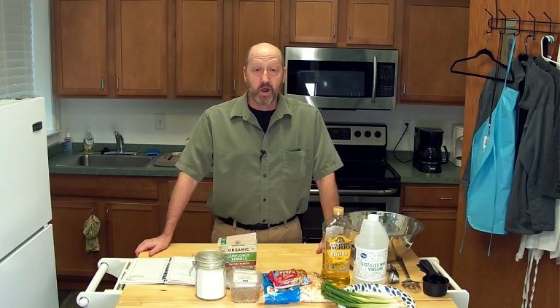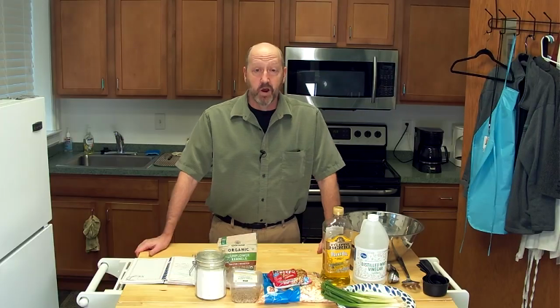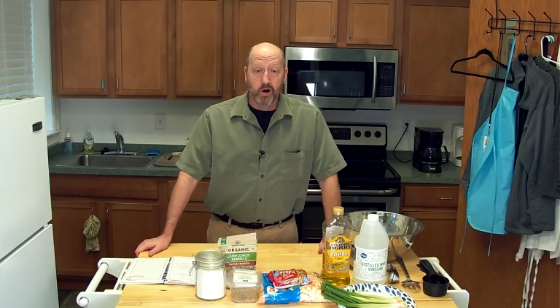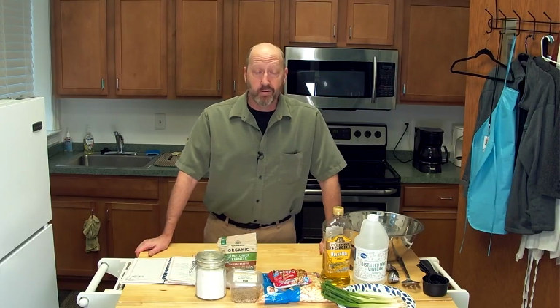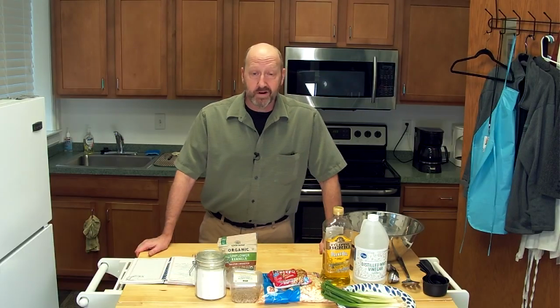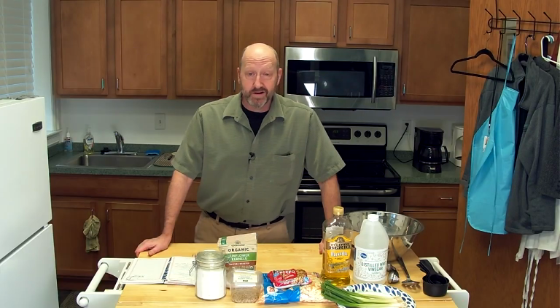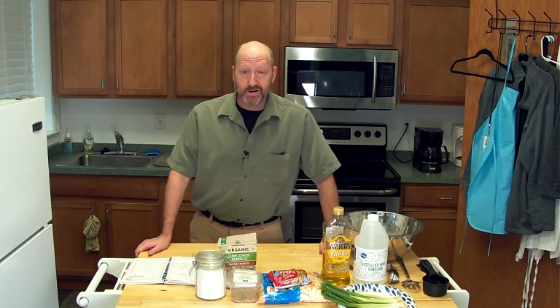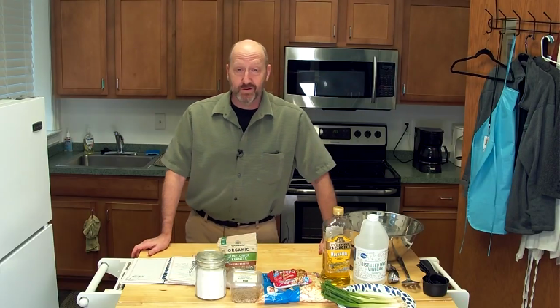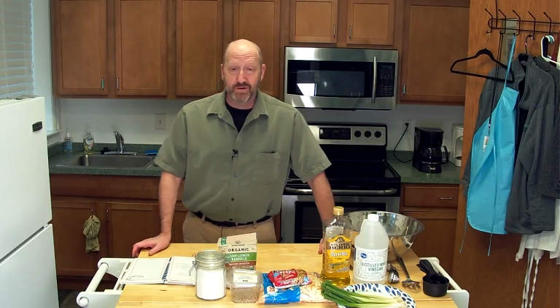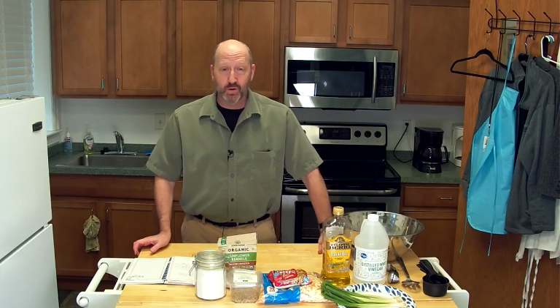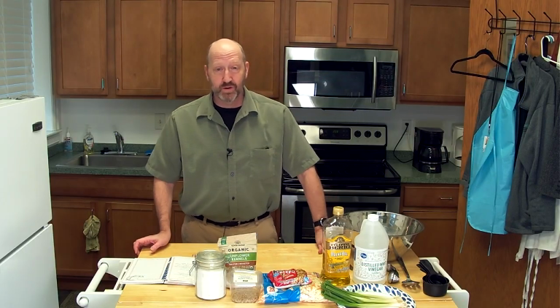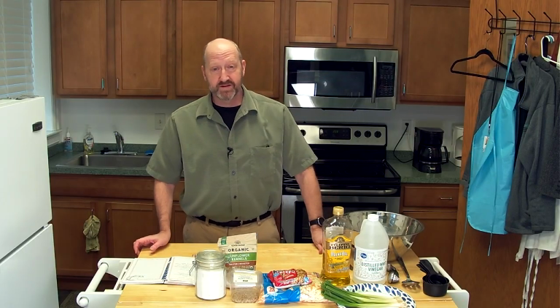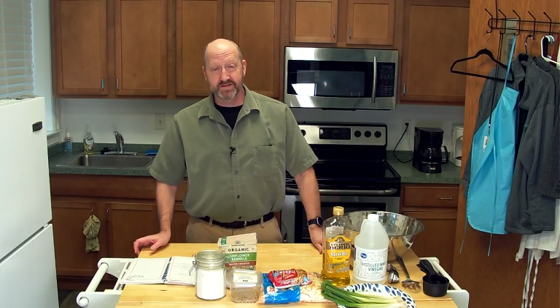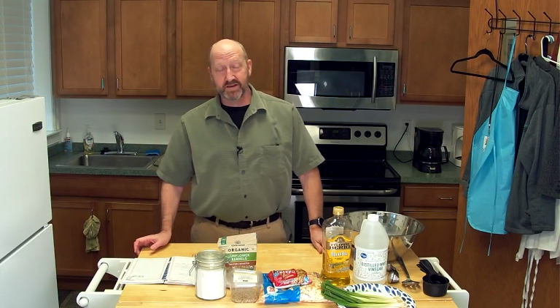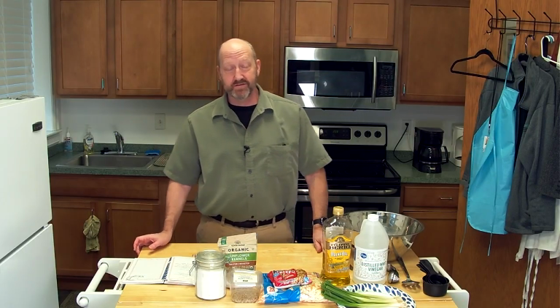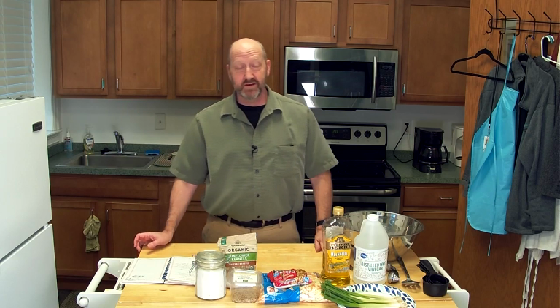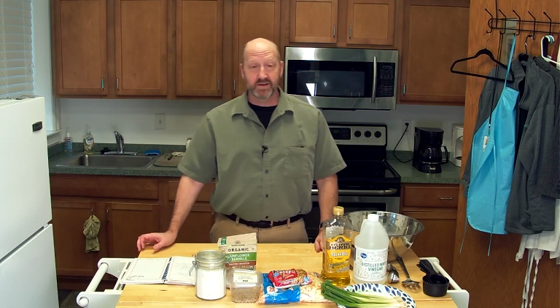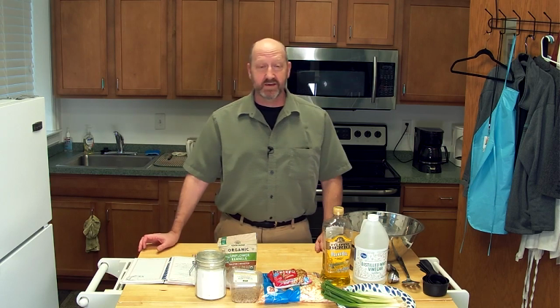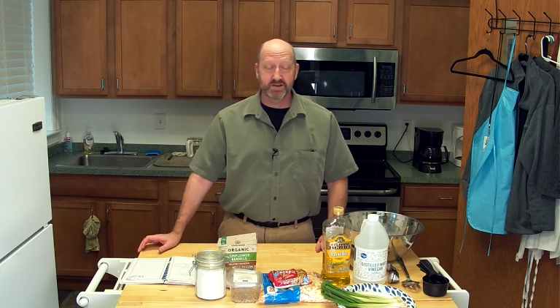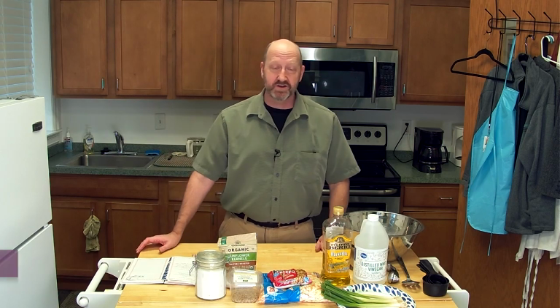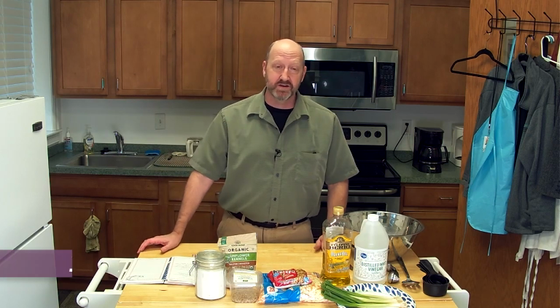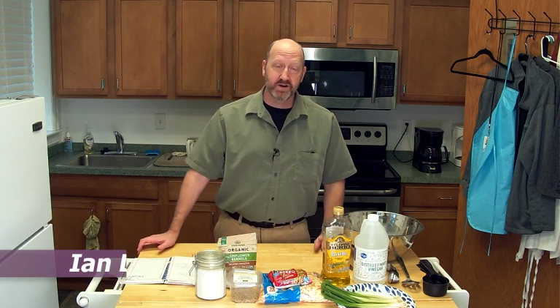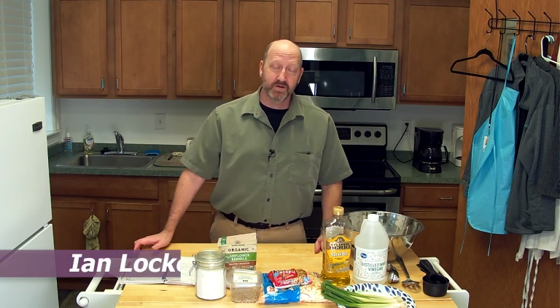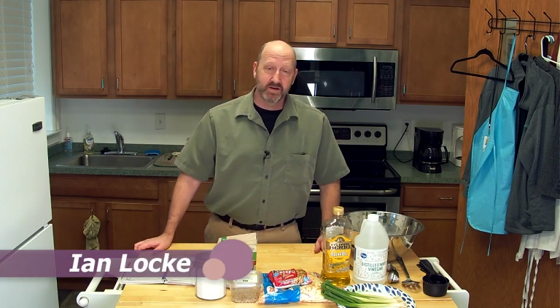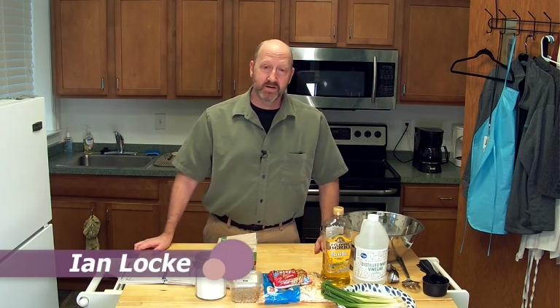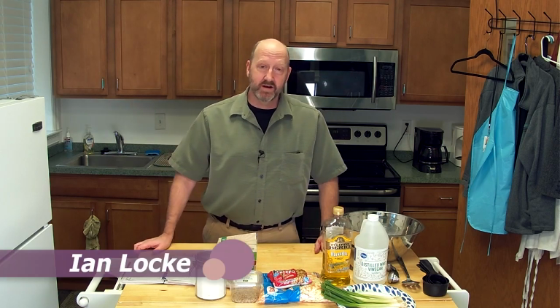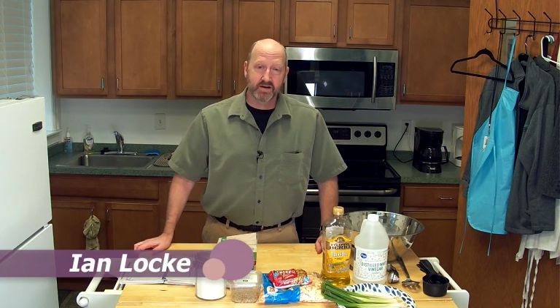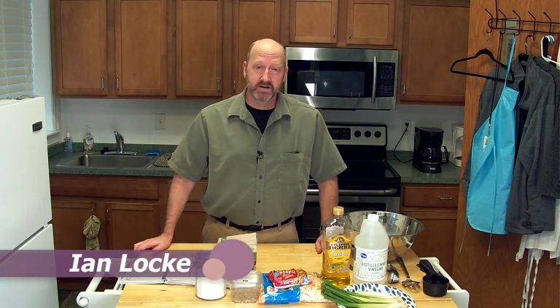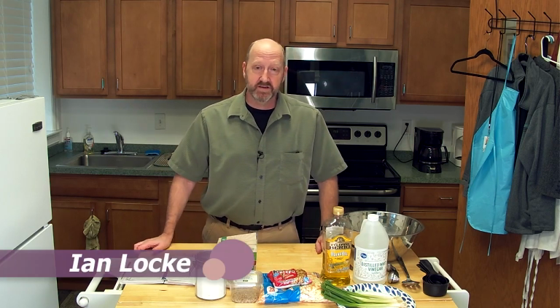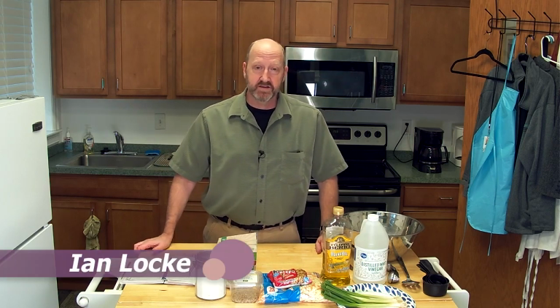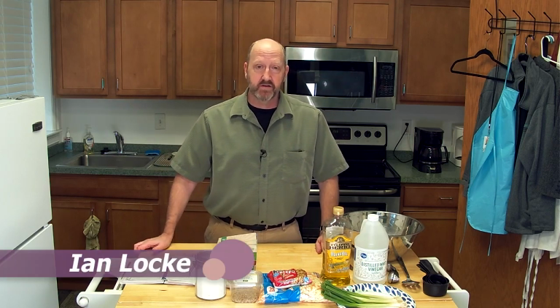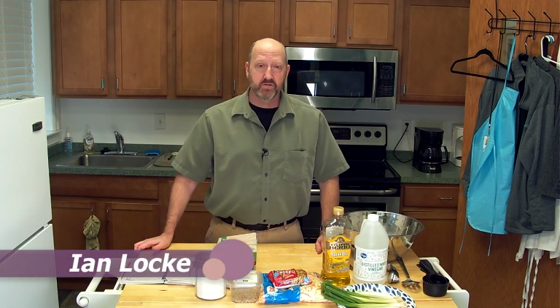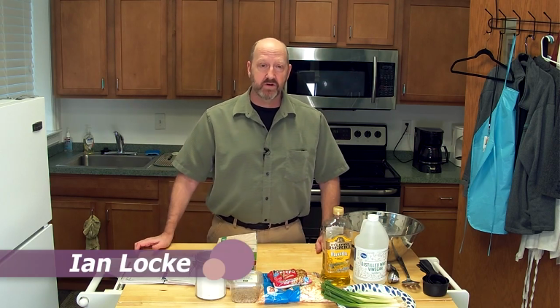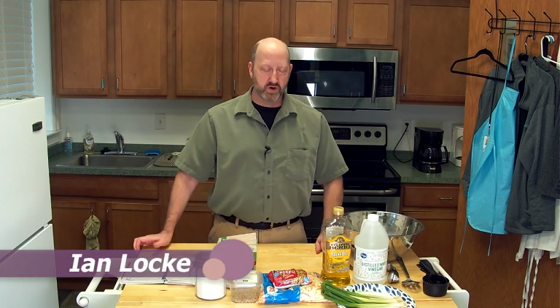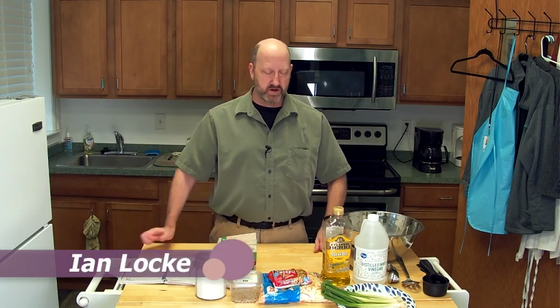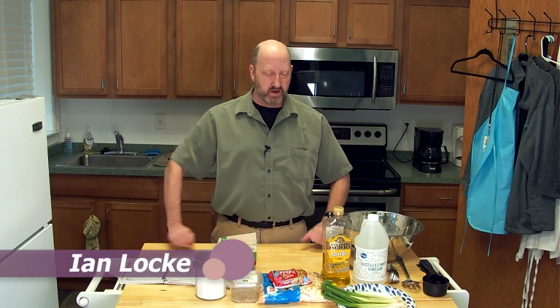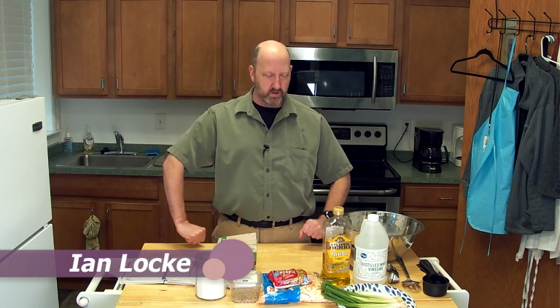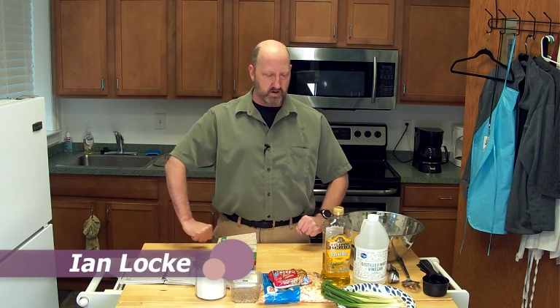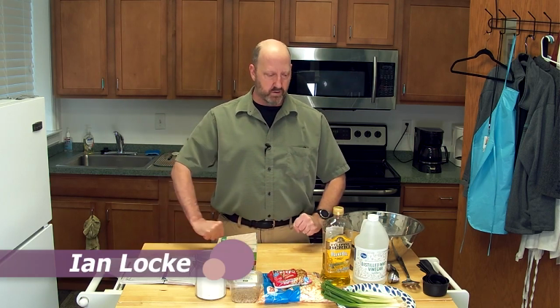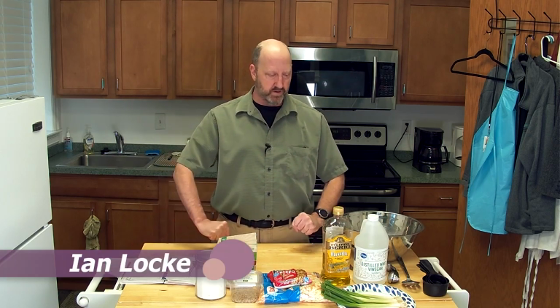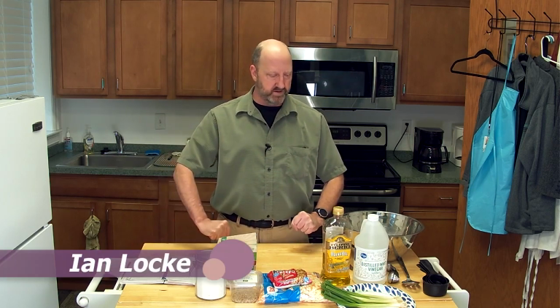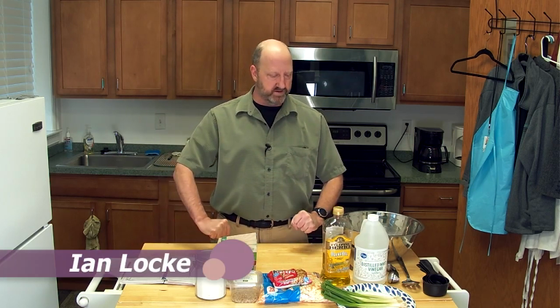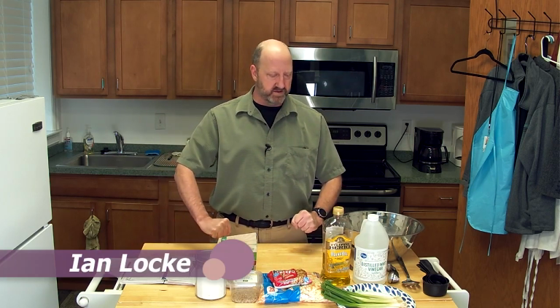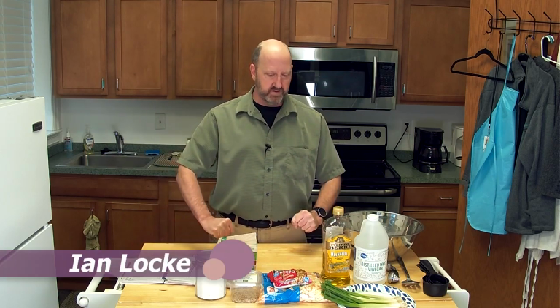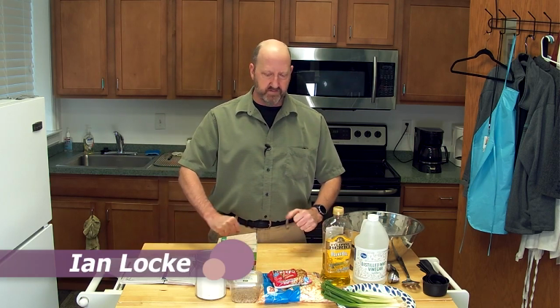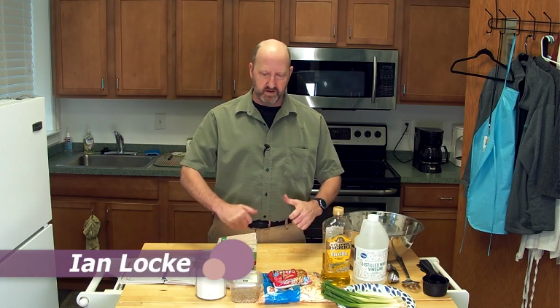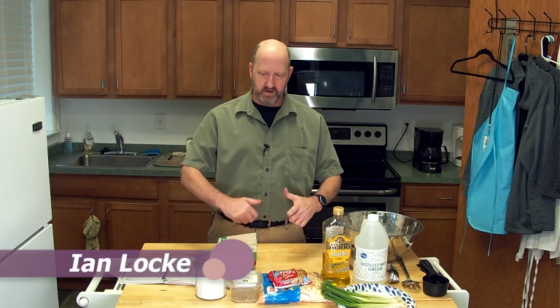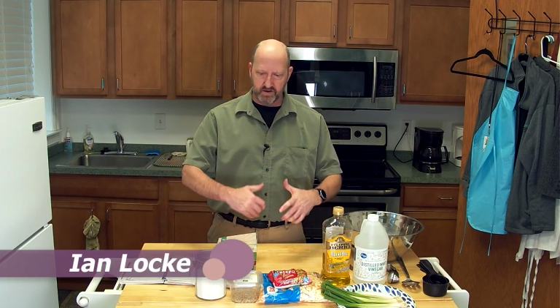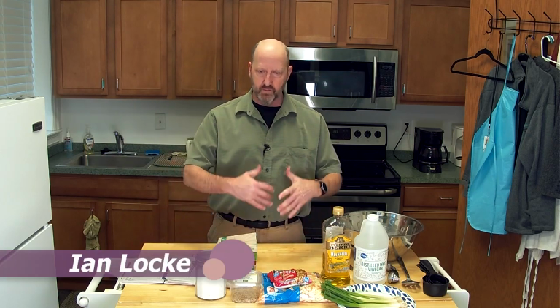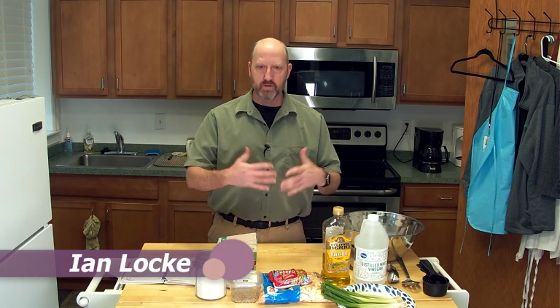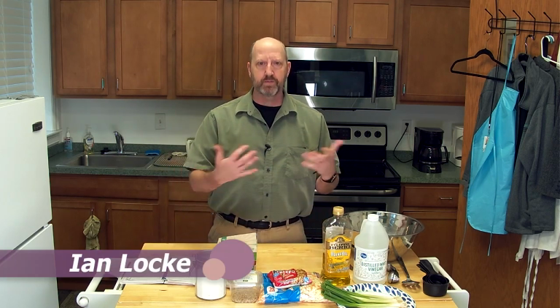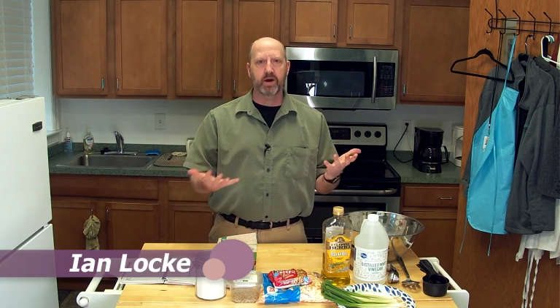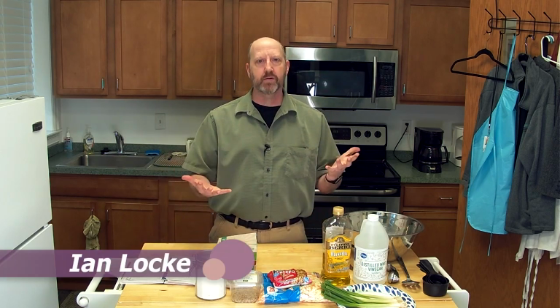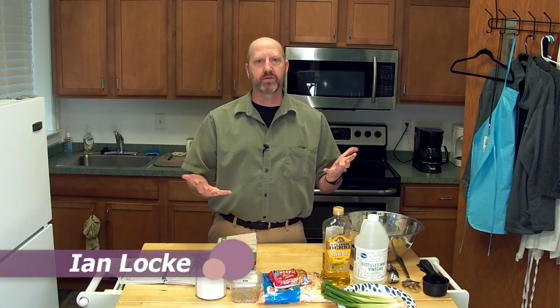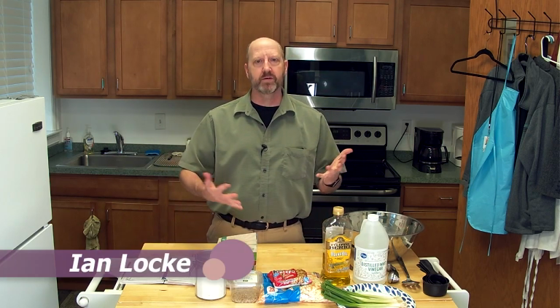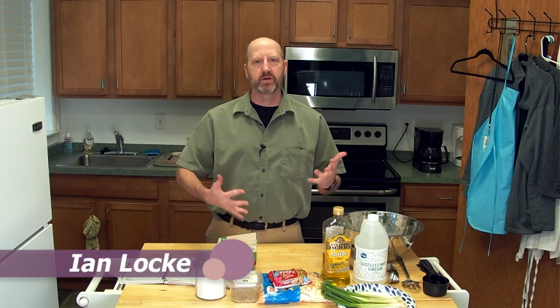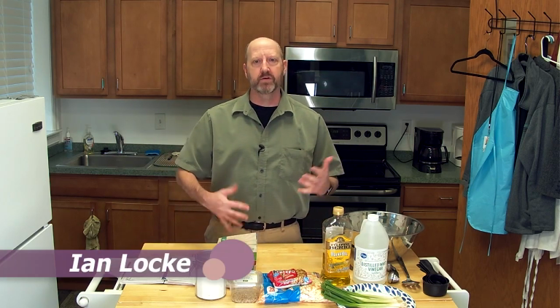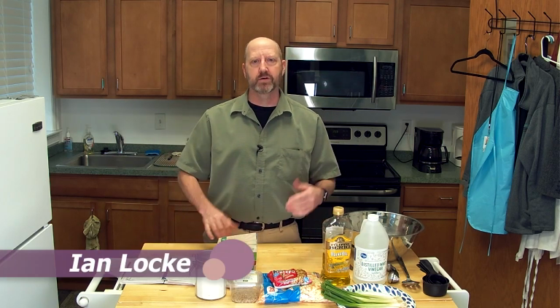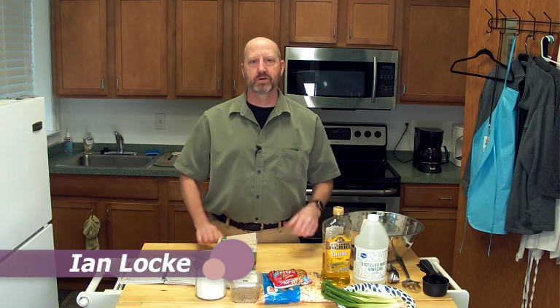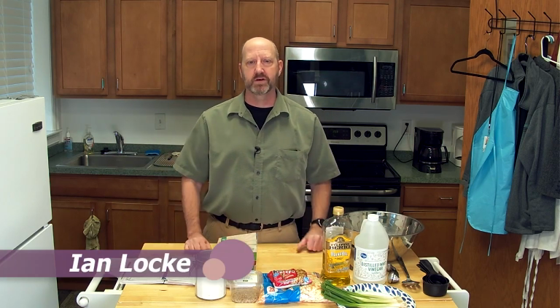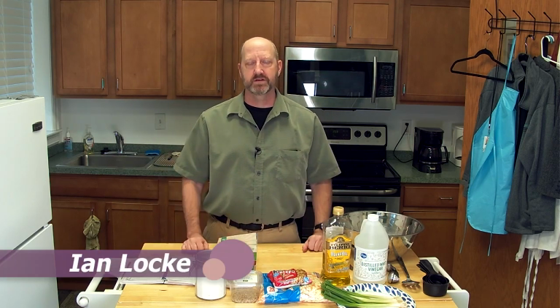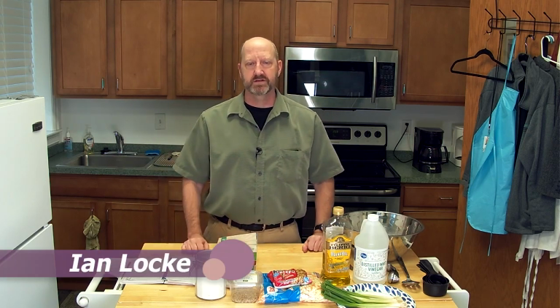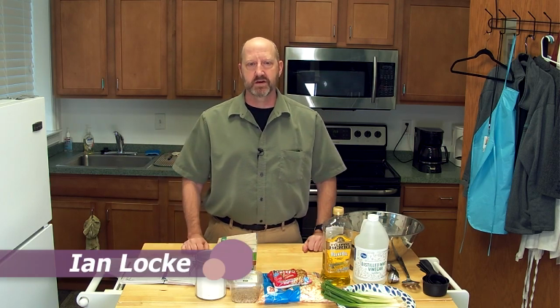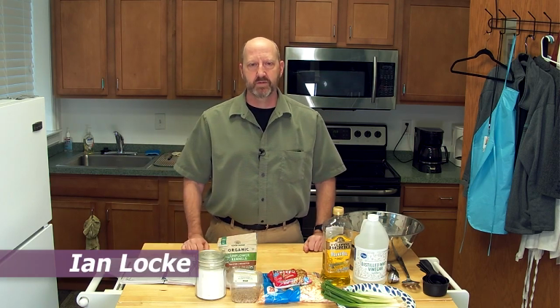Here in the ONTV kitchen, I'm Ian Locke, Executive Director here at ONTV. We're back with another cooking segment.